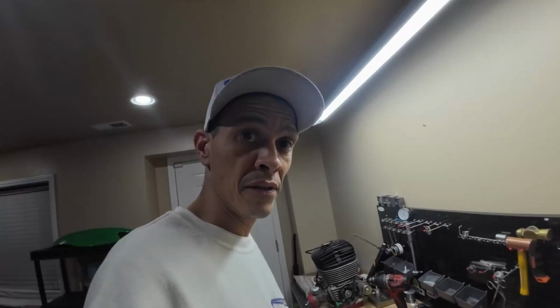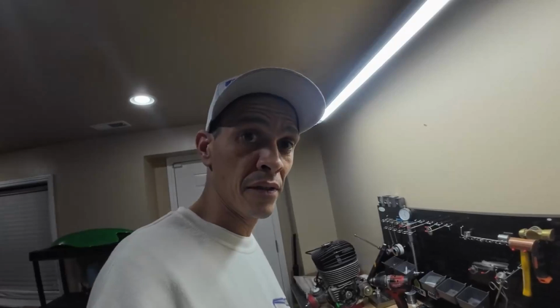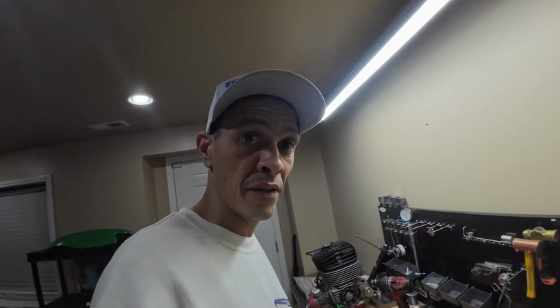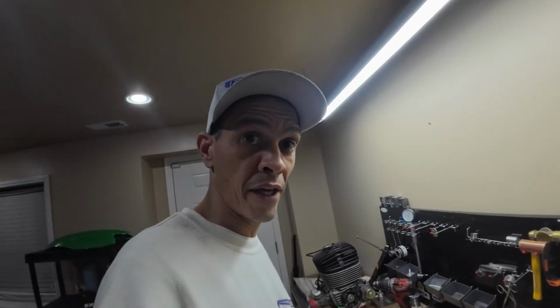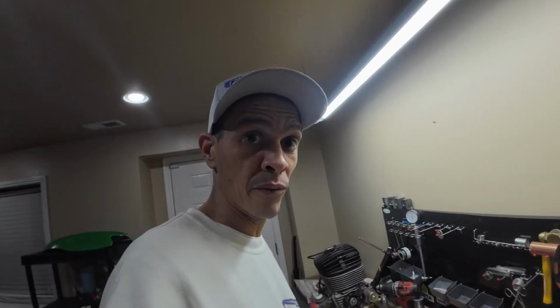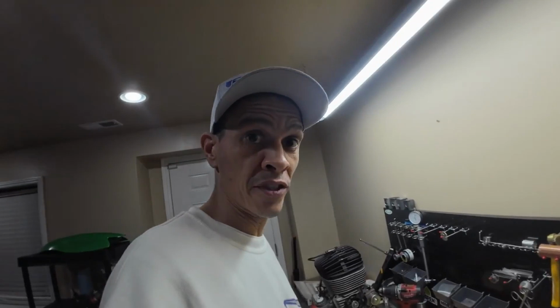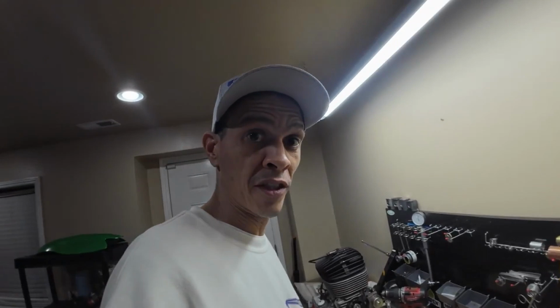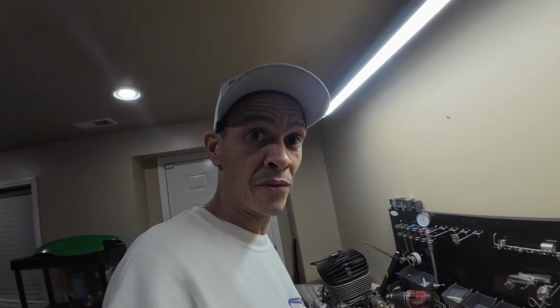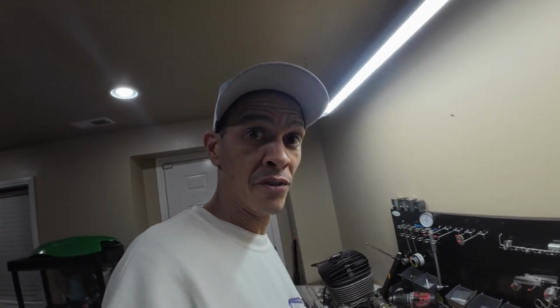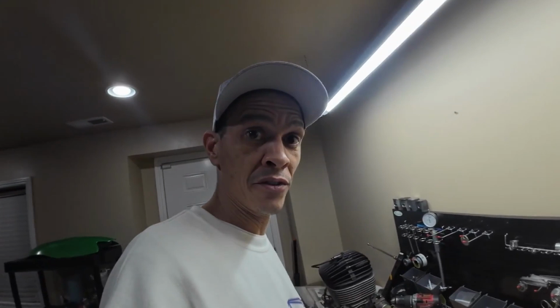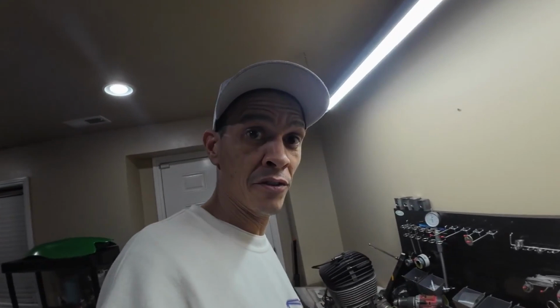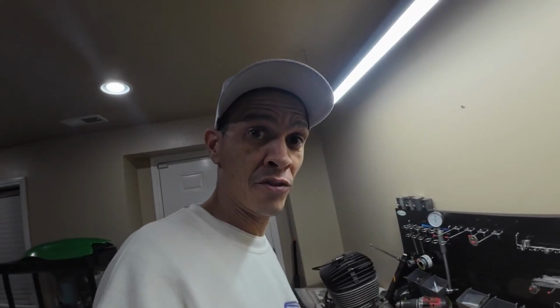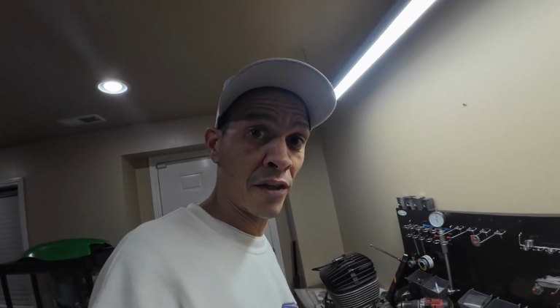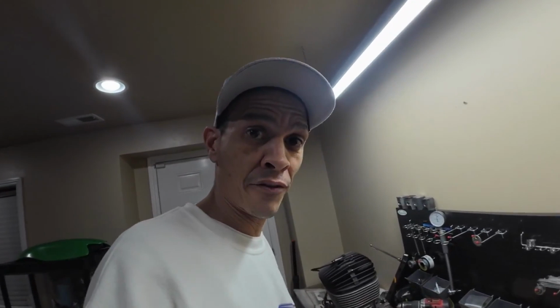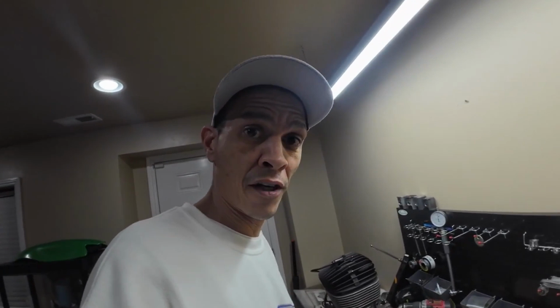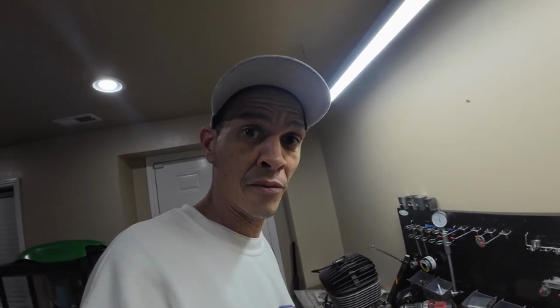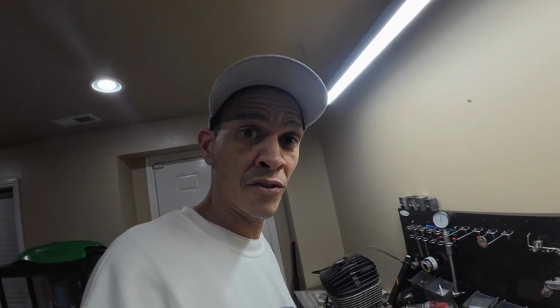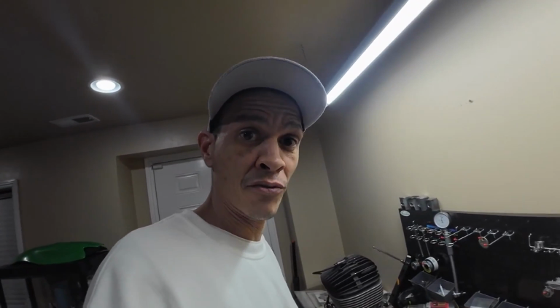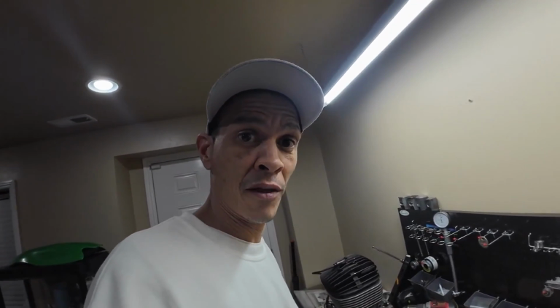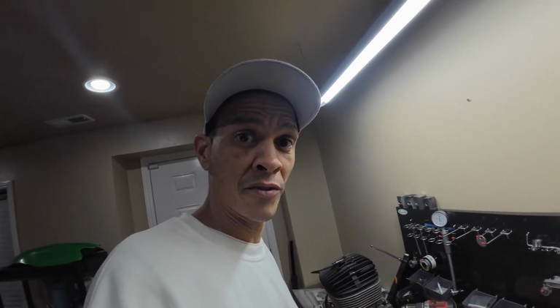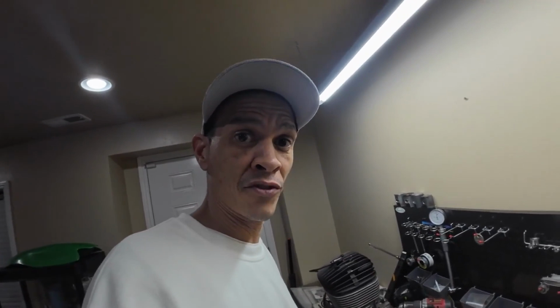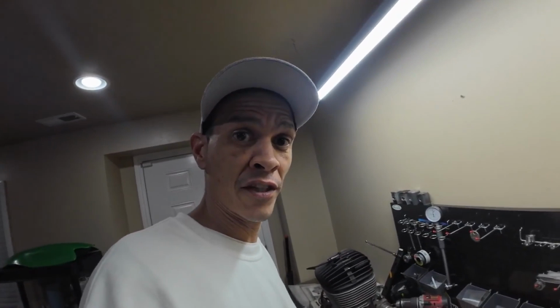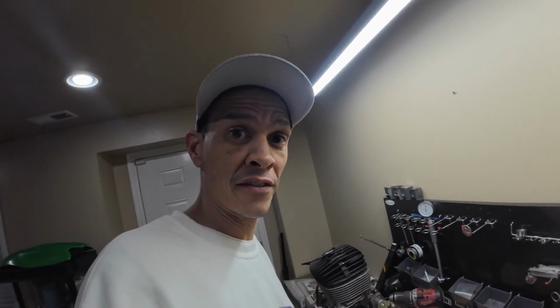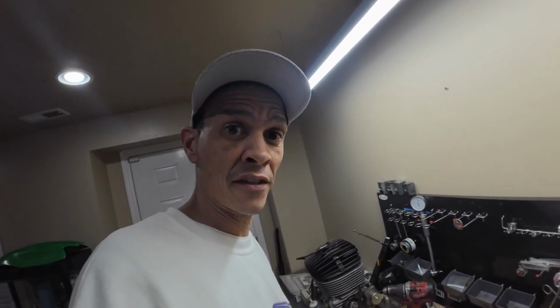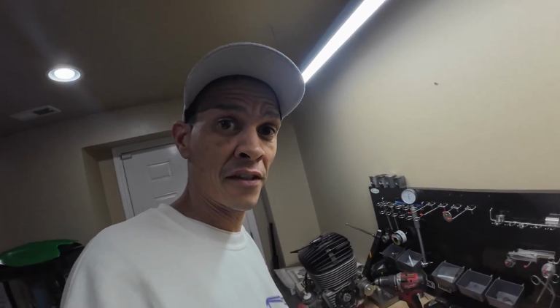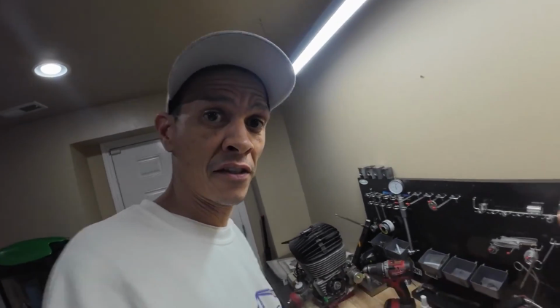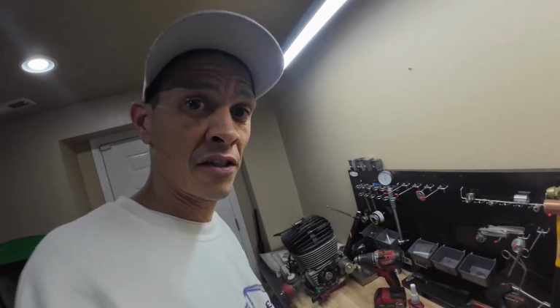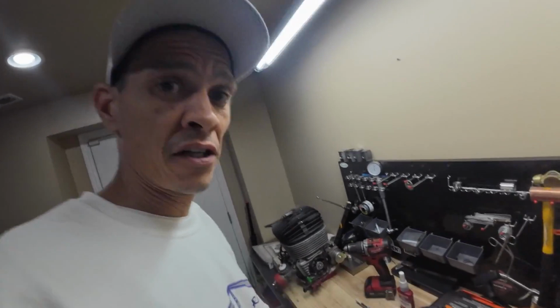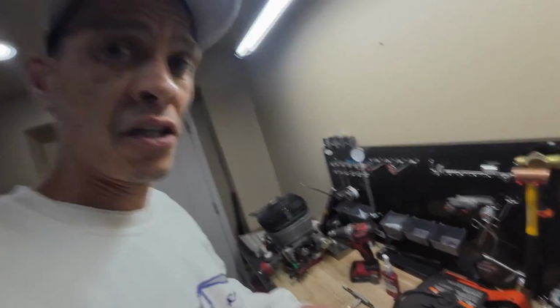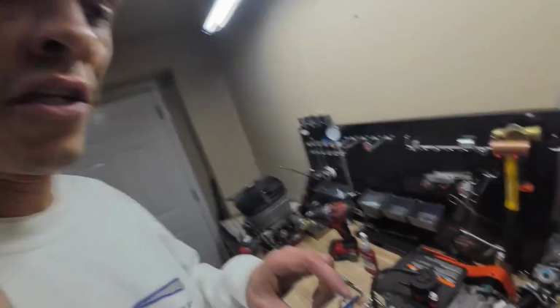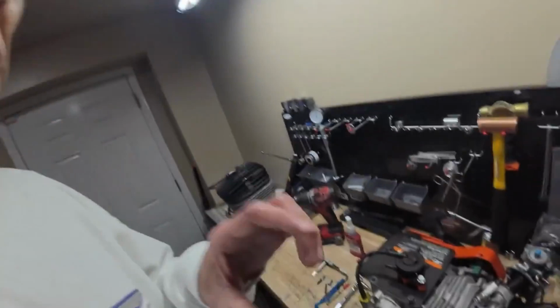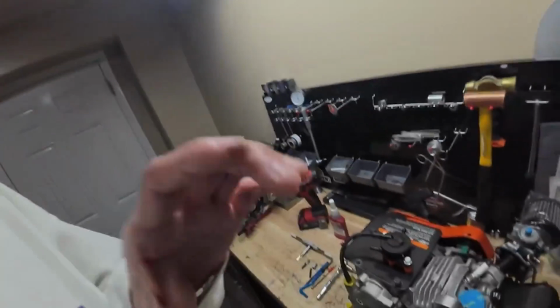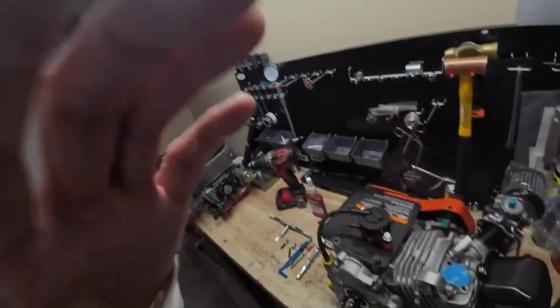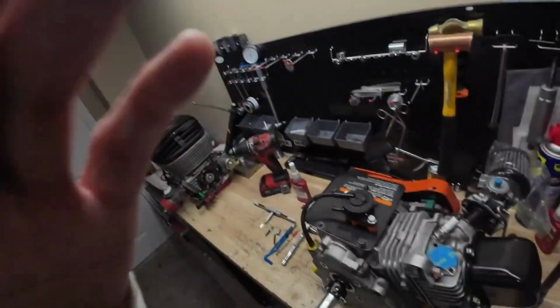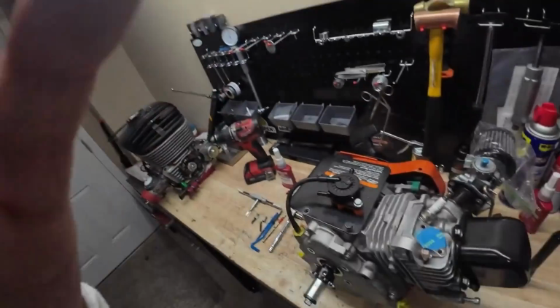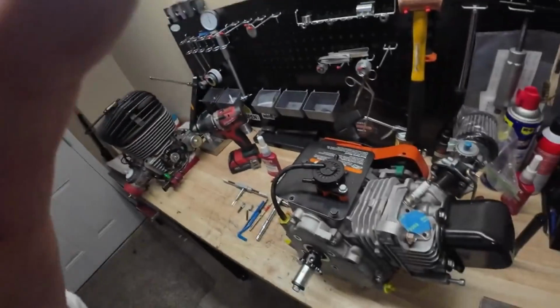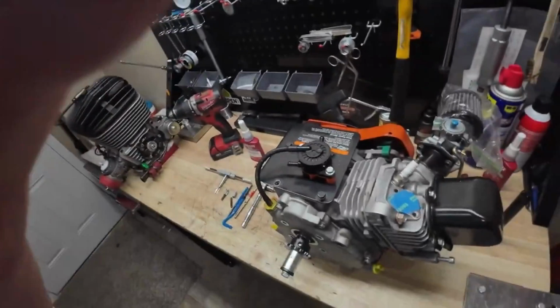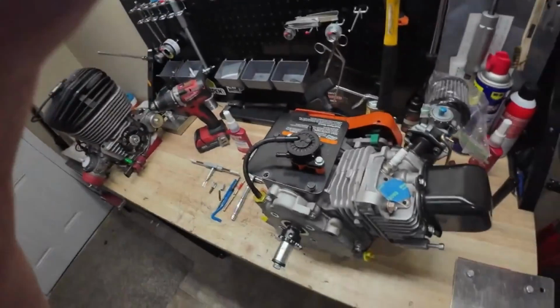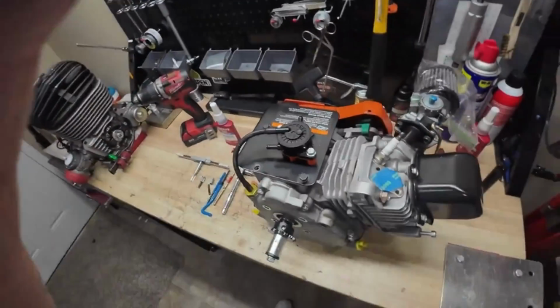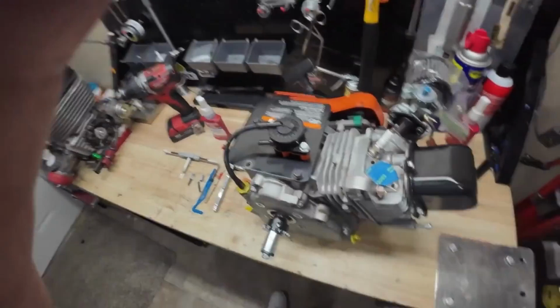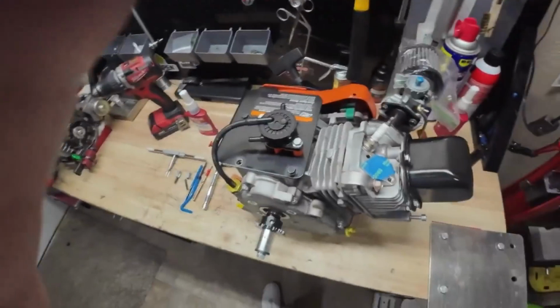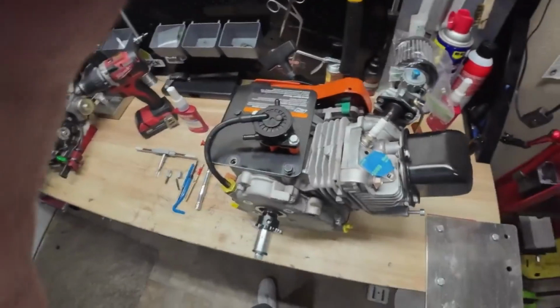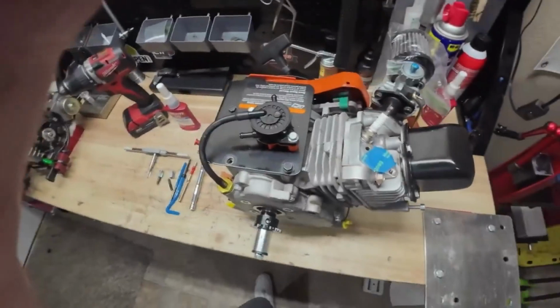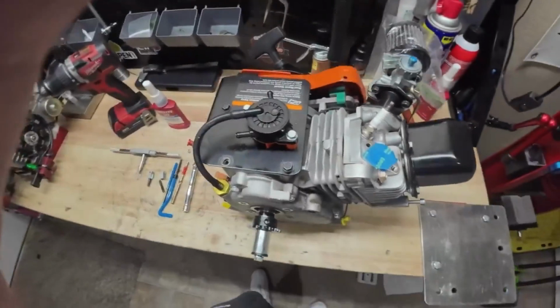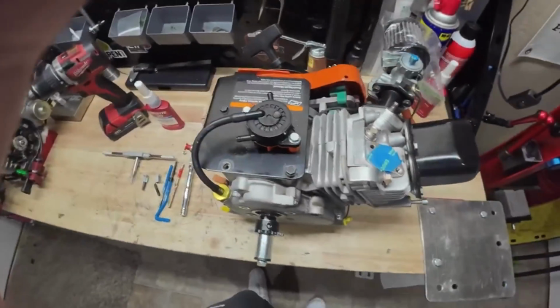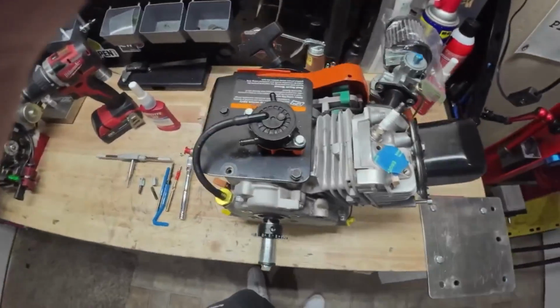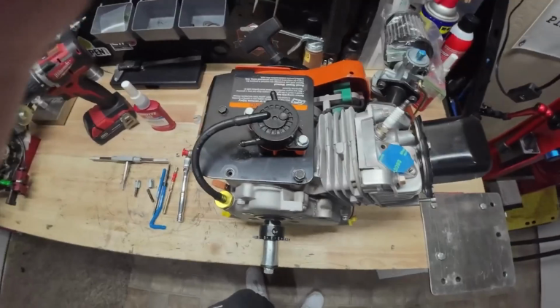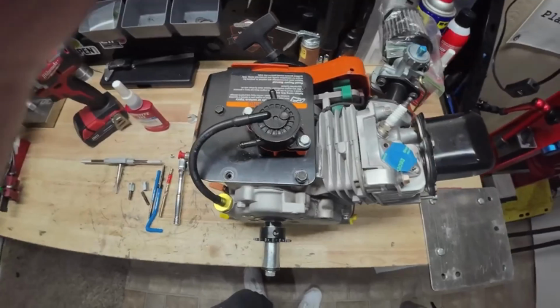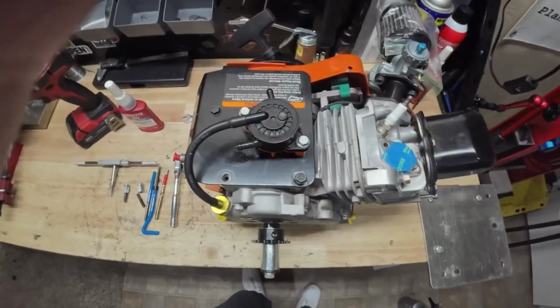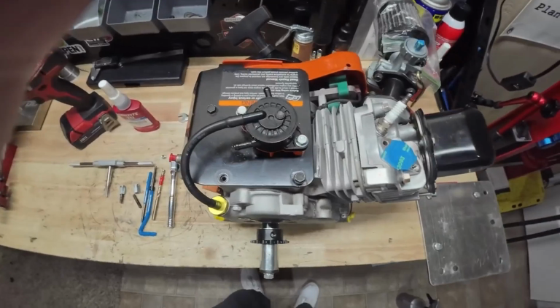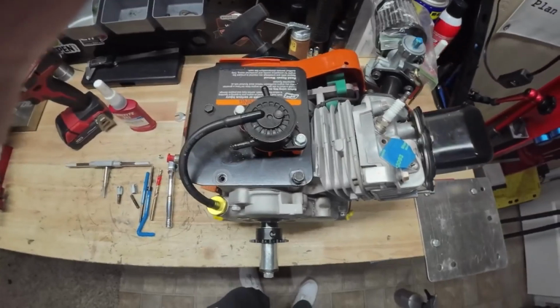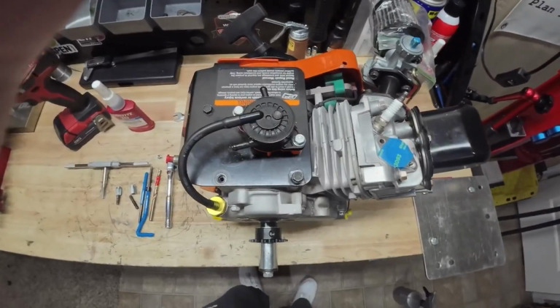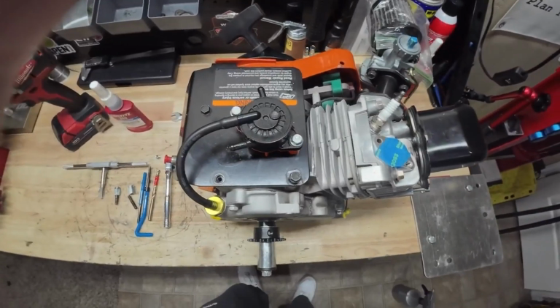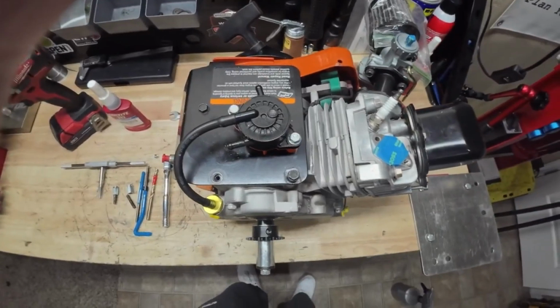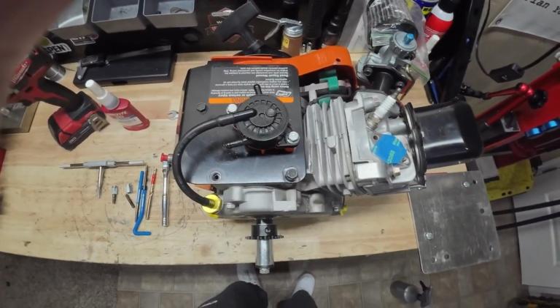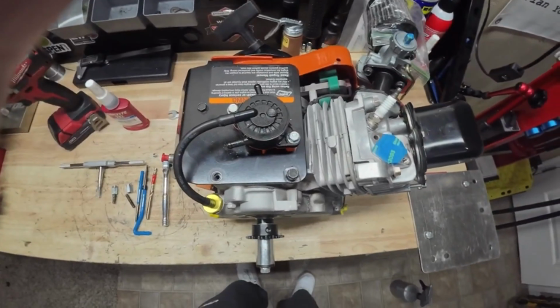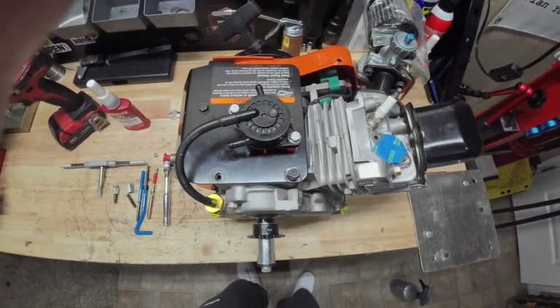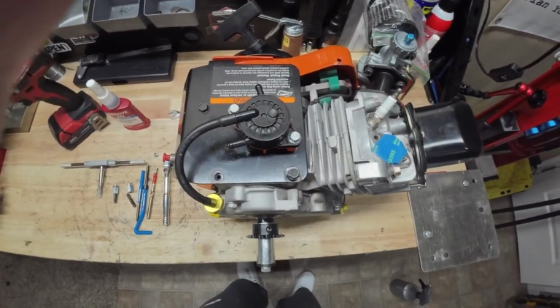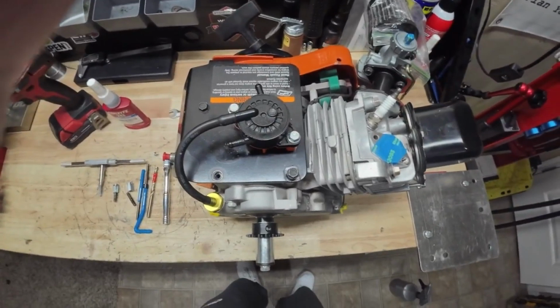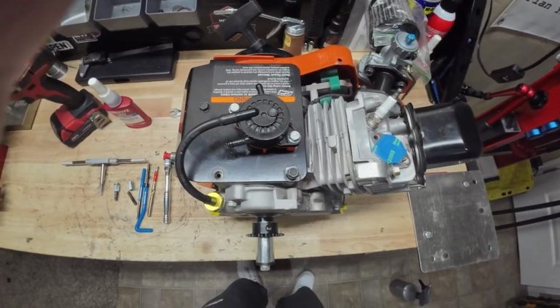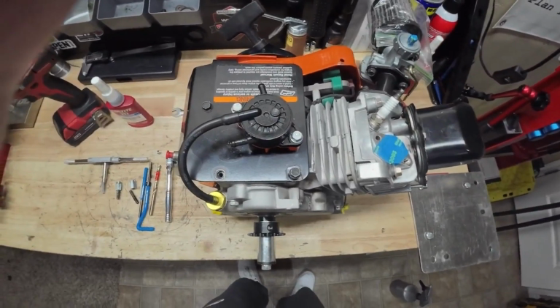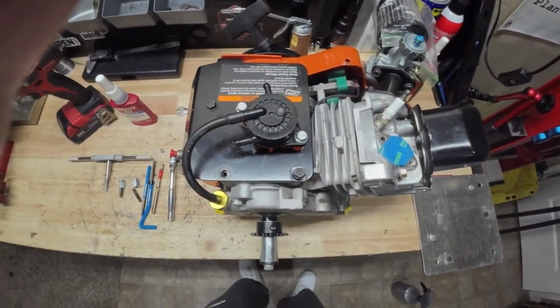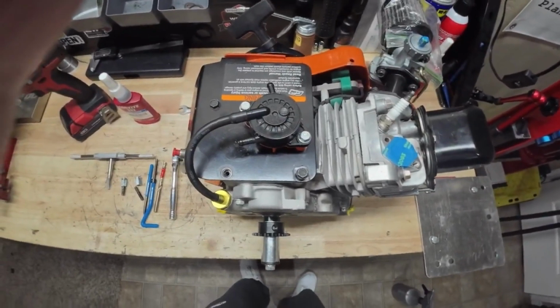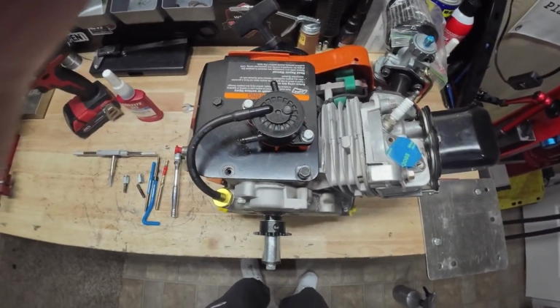Hey, what's up YouTube? Jeff Robbins, Robbins Racing. So I got another customer engine in — Briggs L0206.